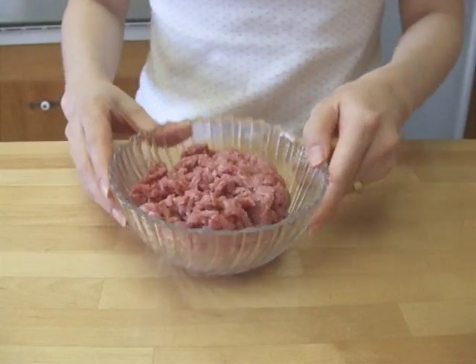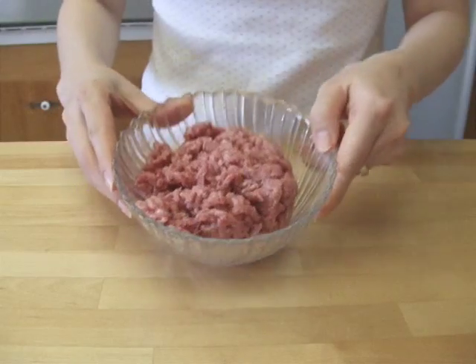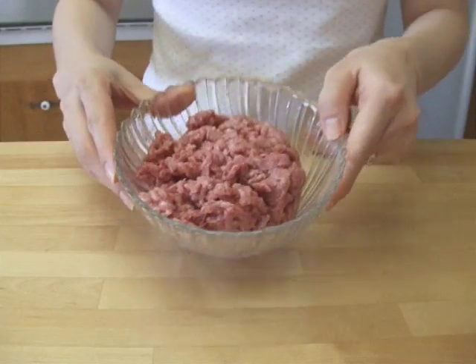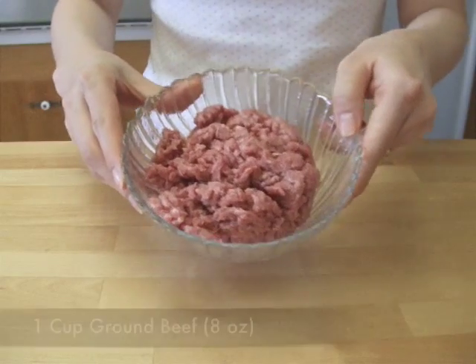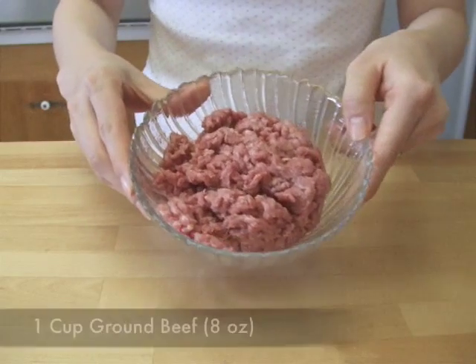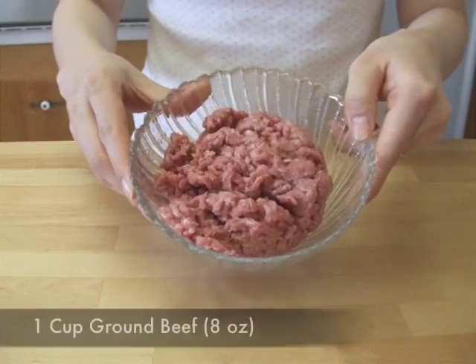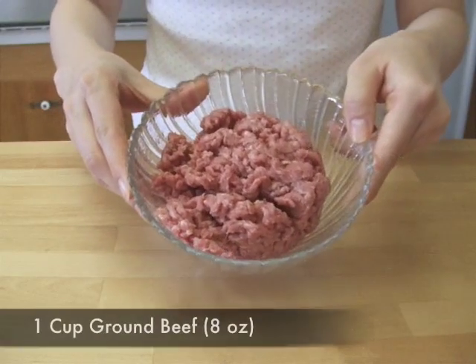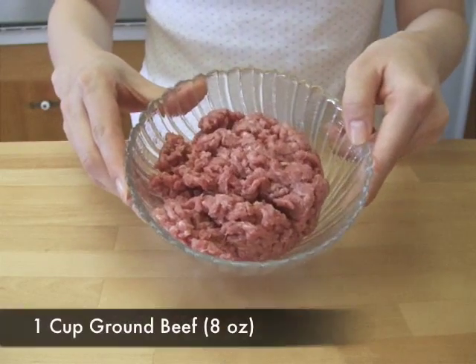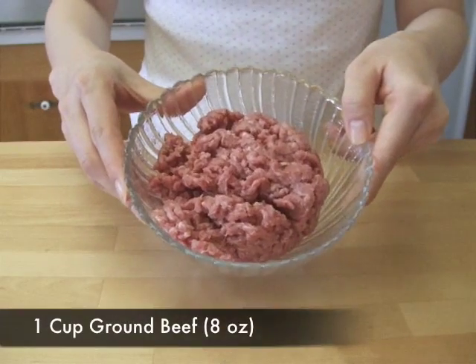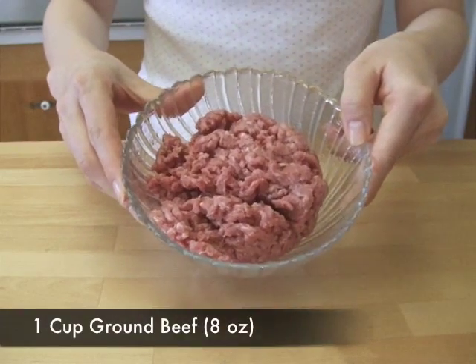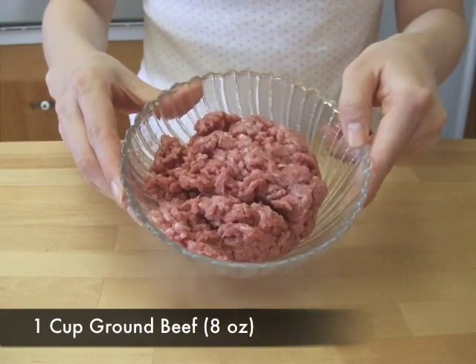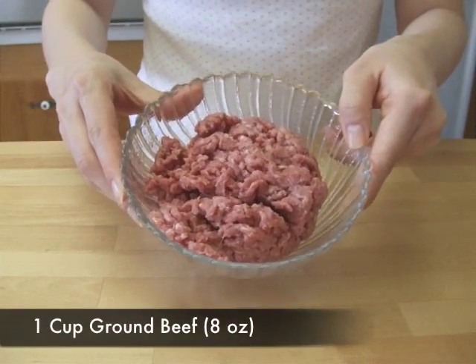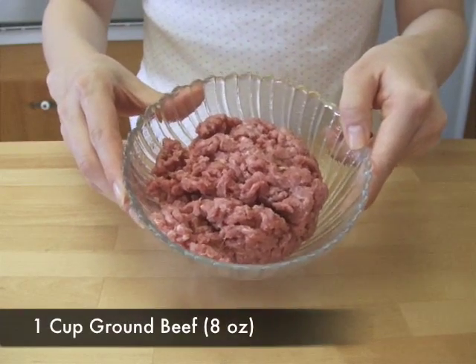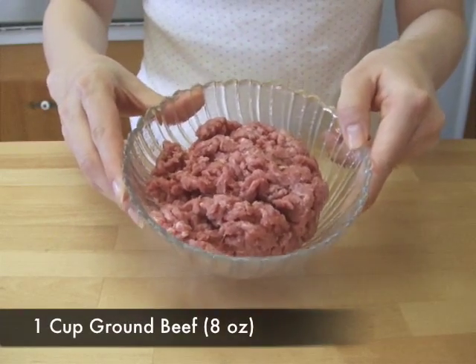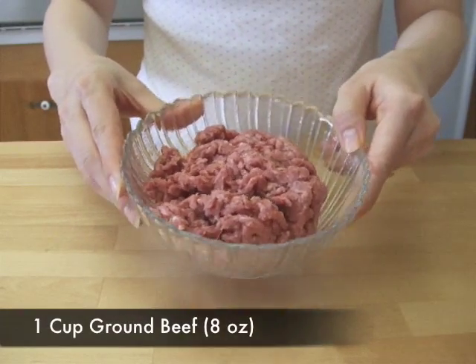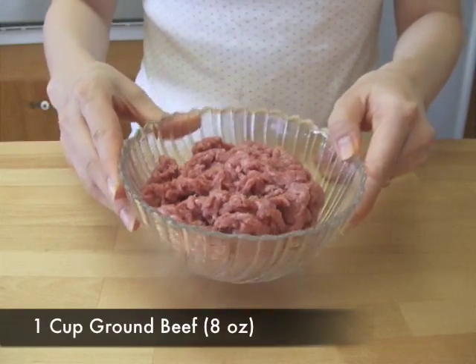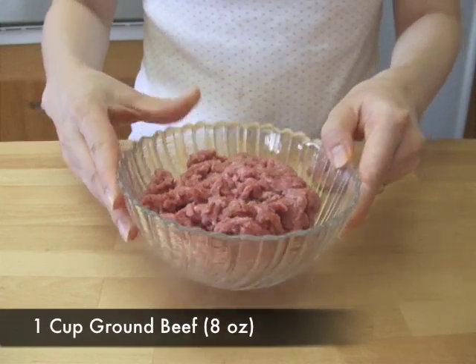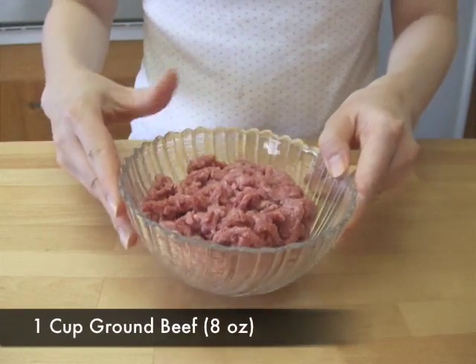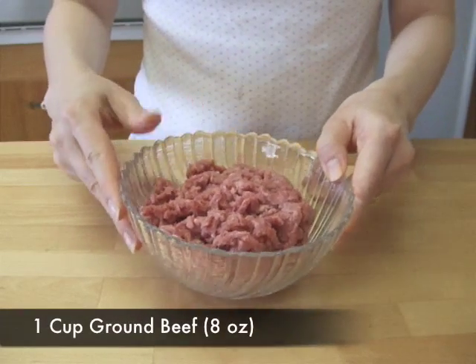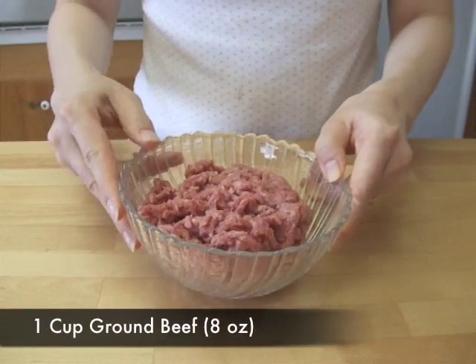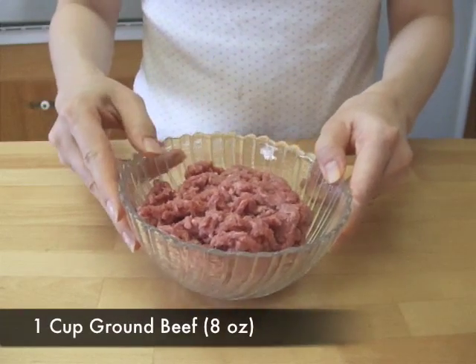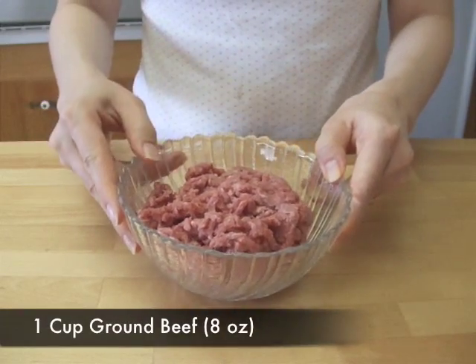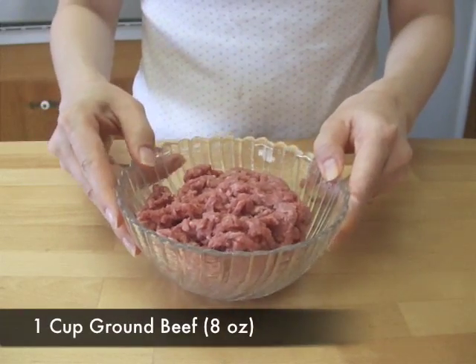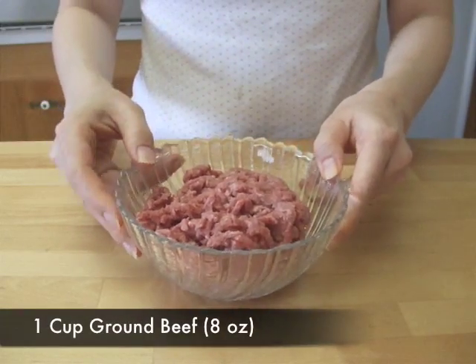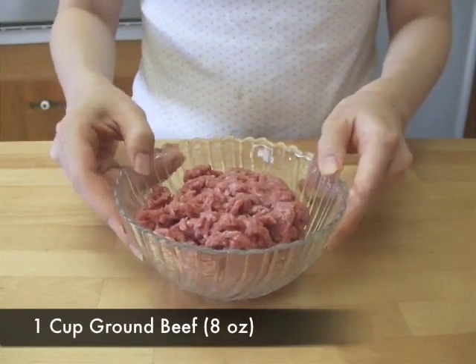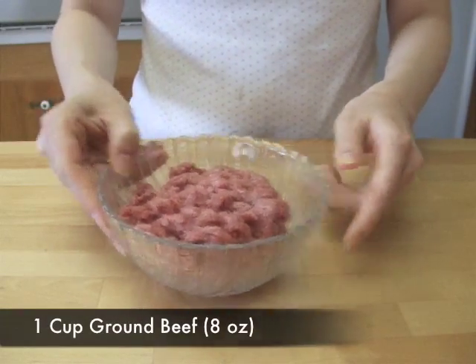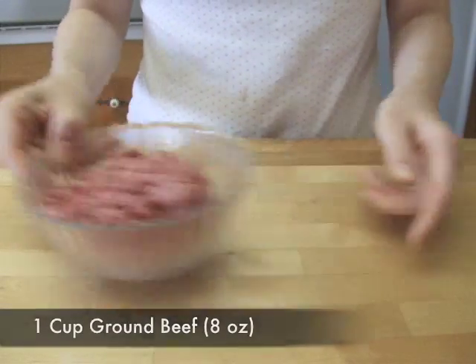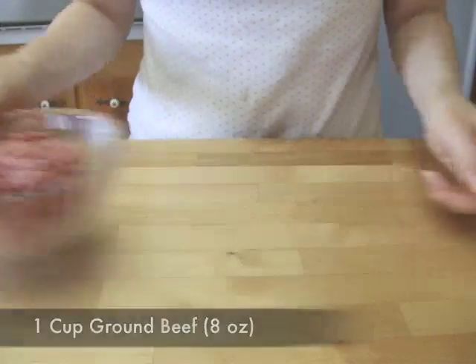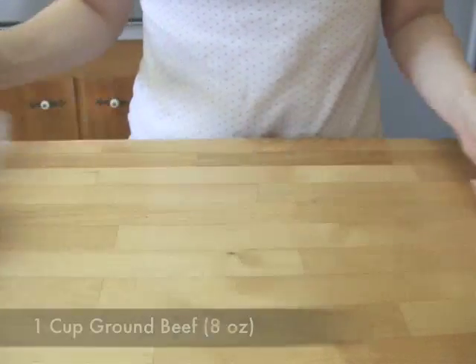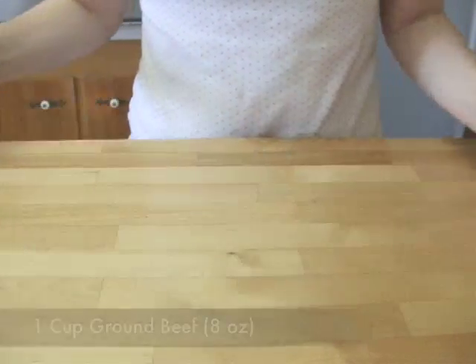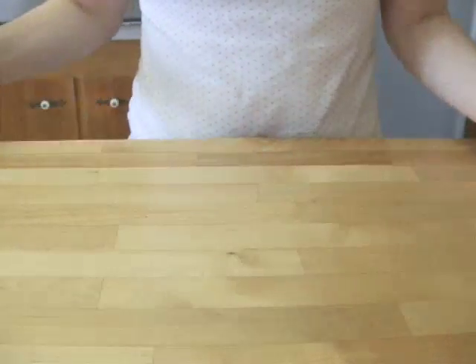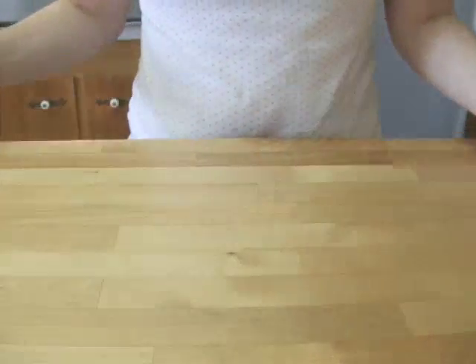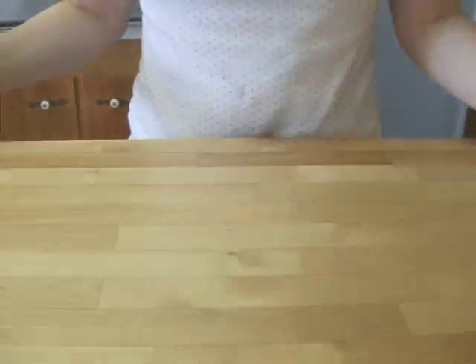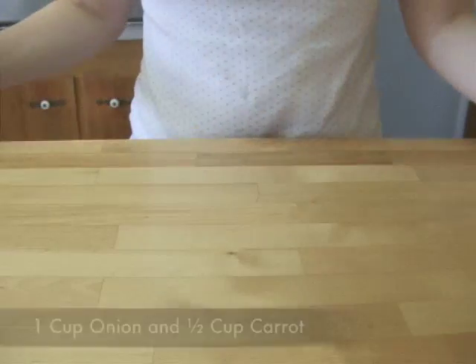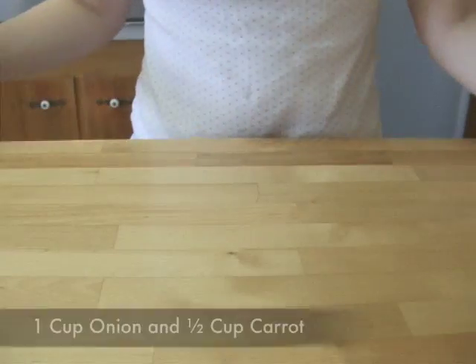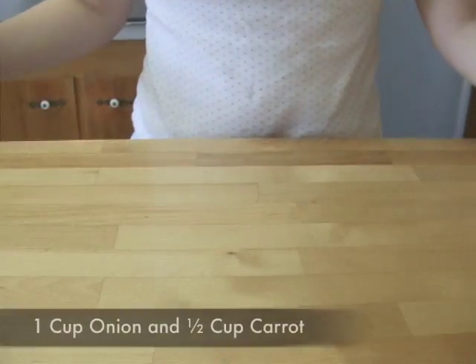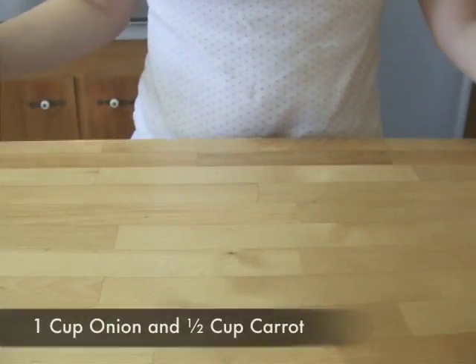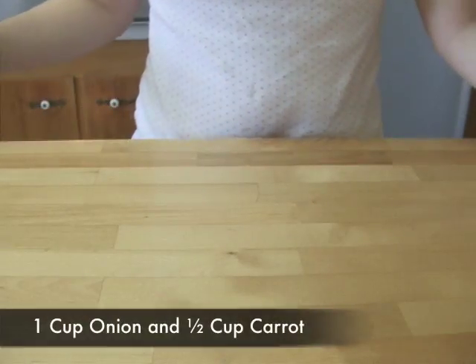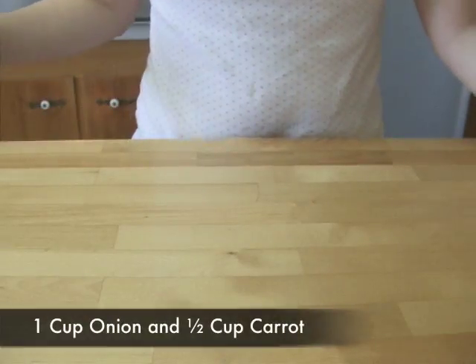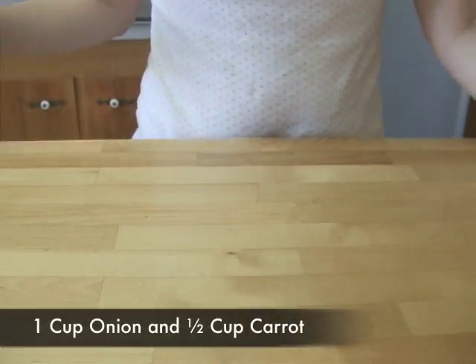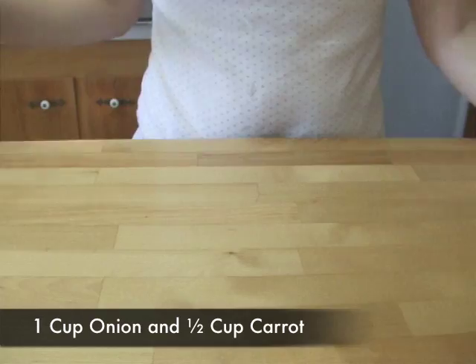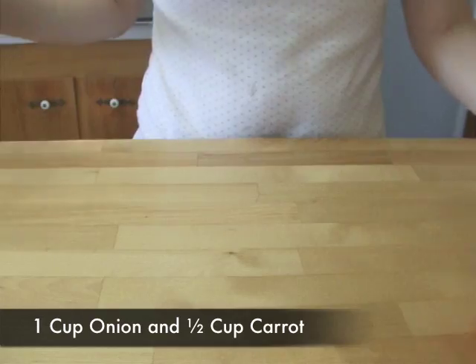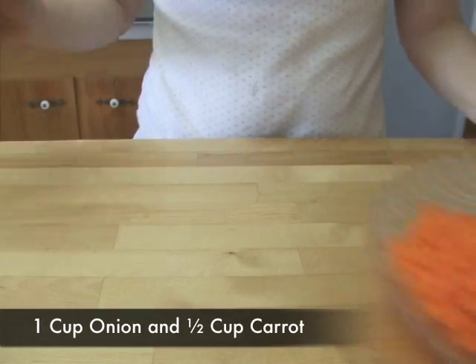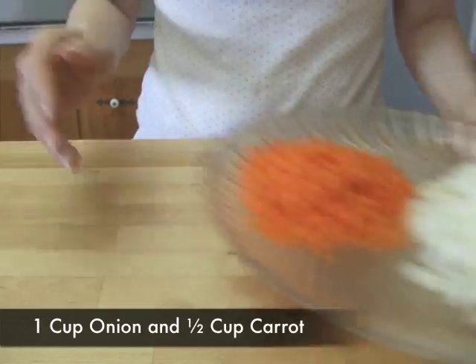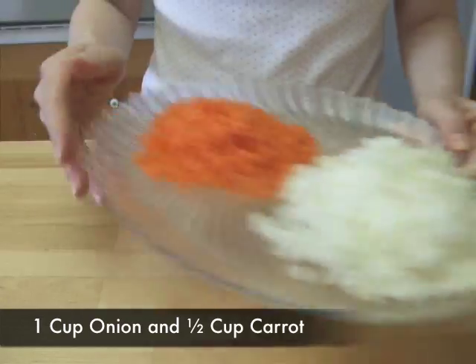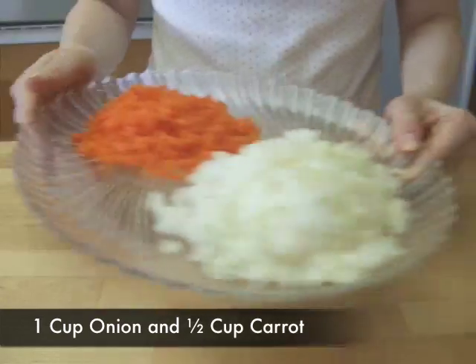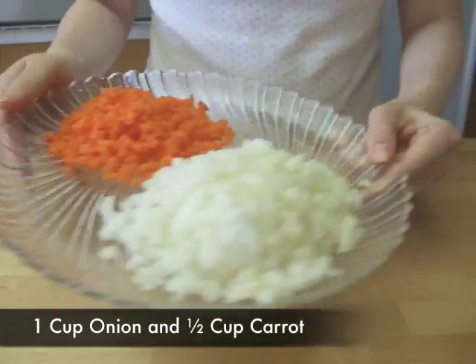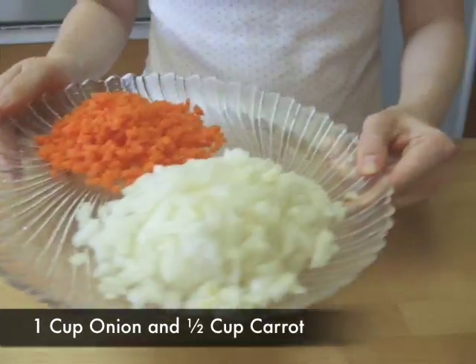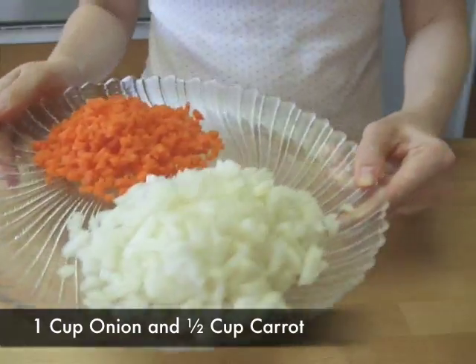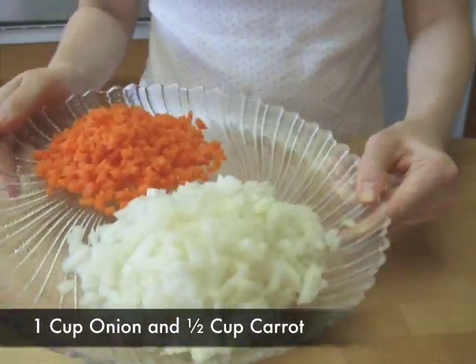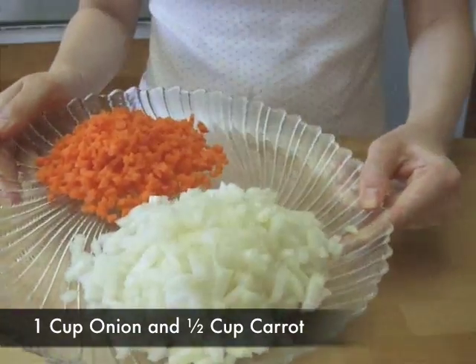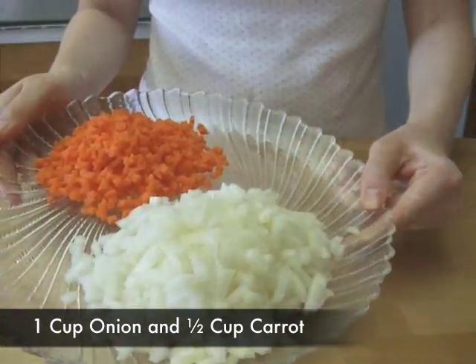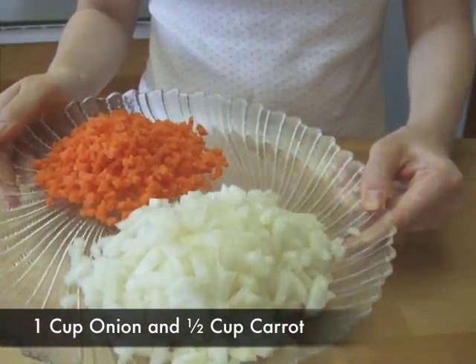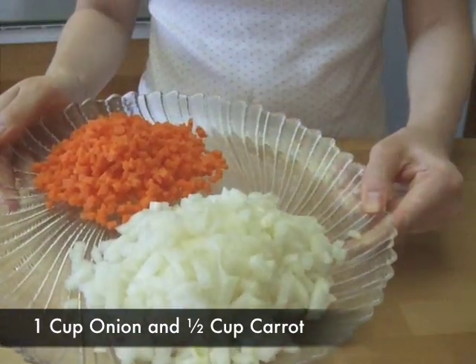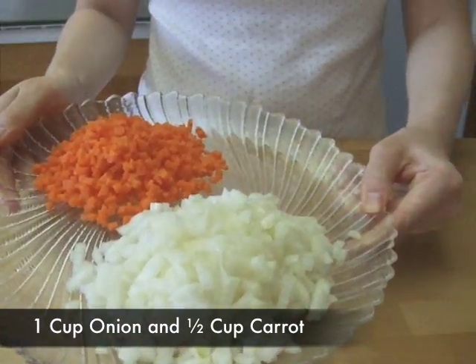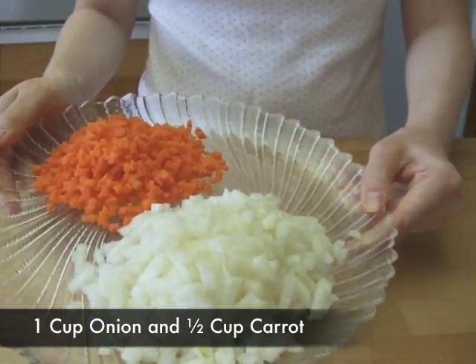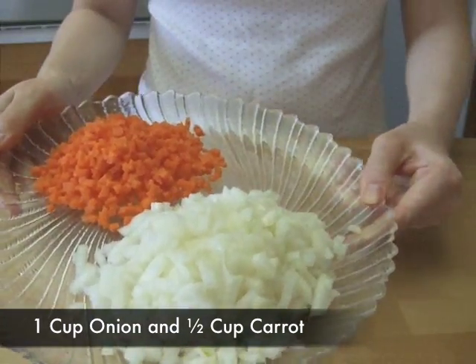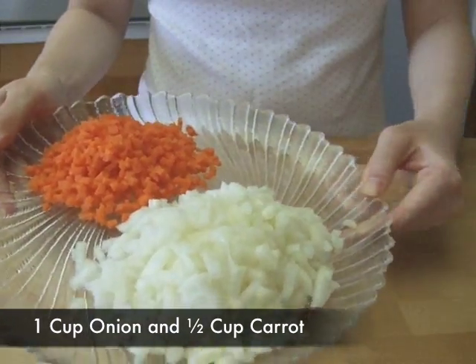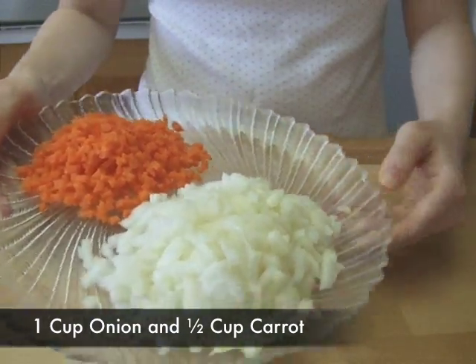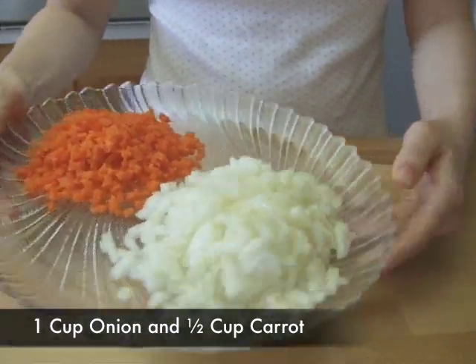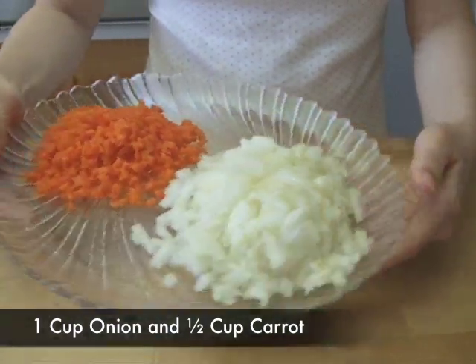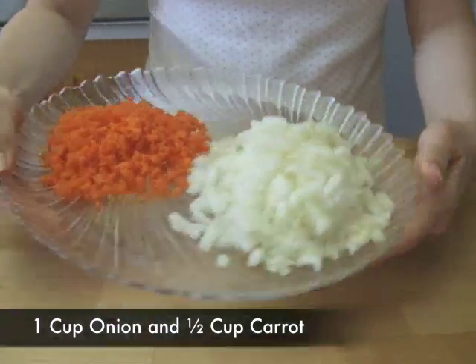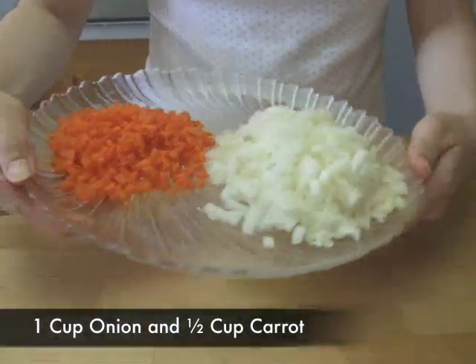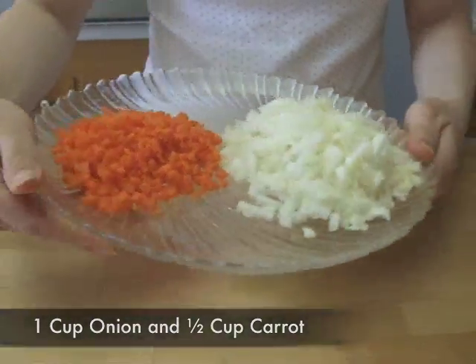Prepare 1 cup of ground beef. Finely chop 1 cup of onion and half cup of carrot.